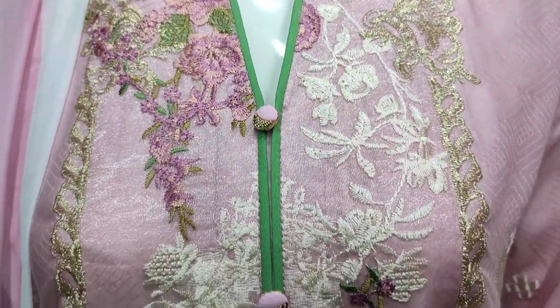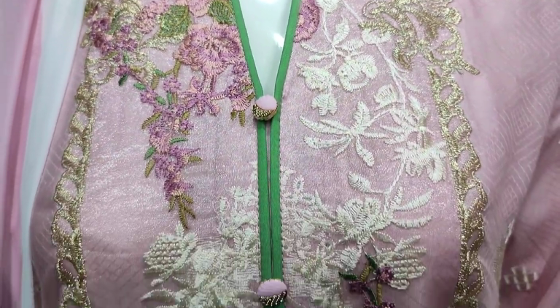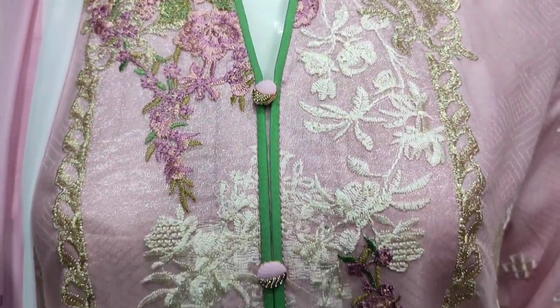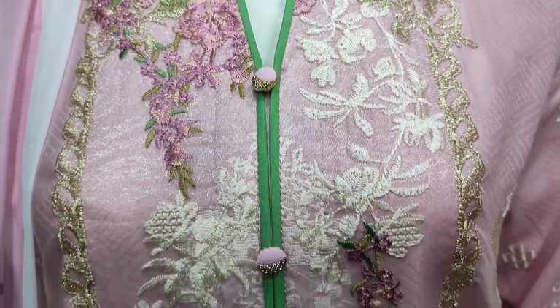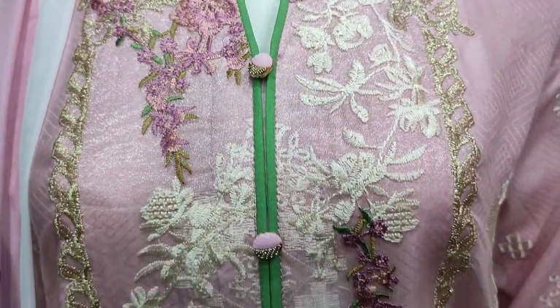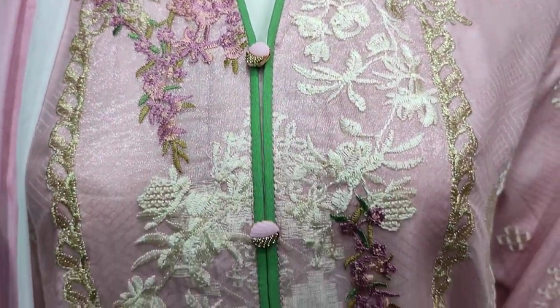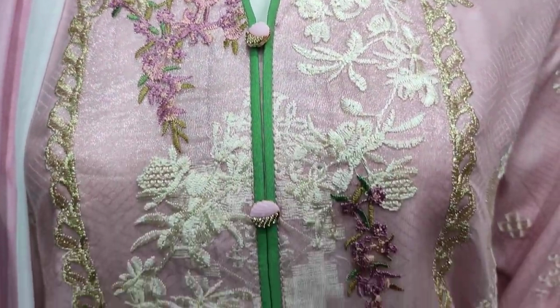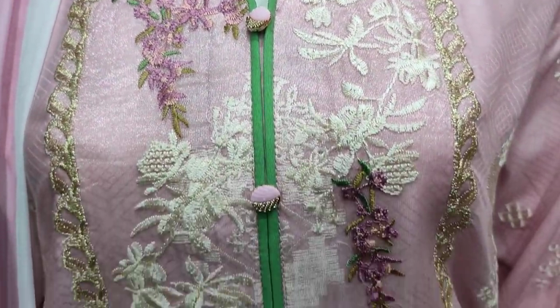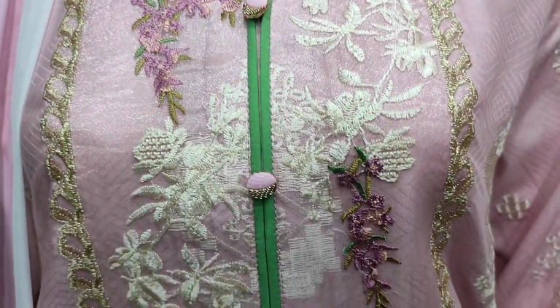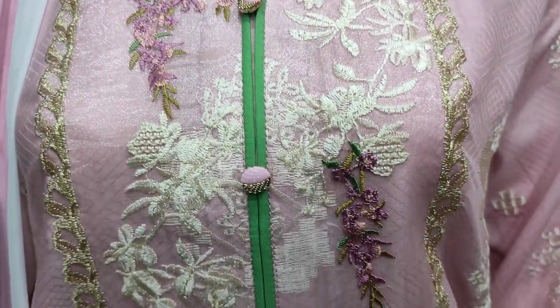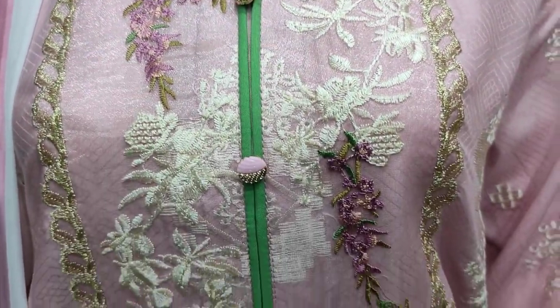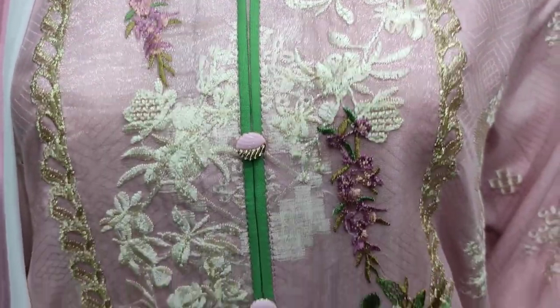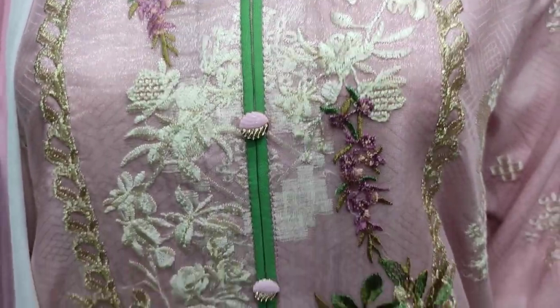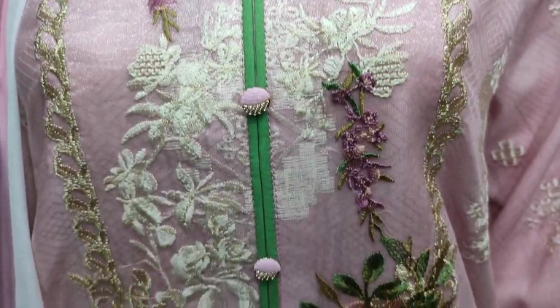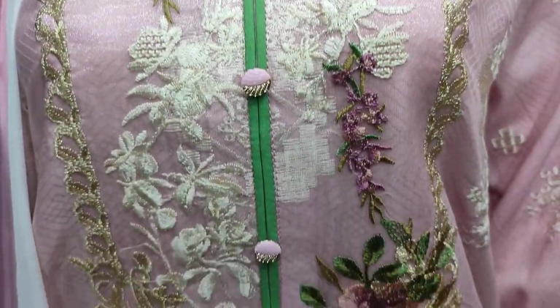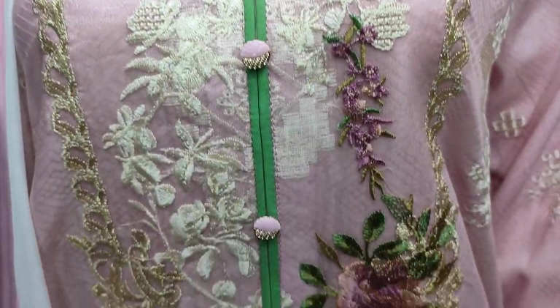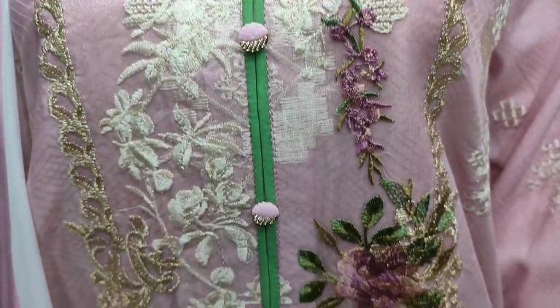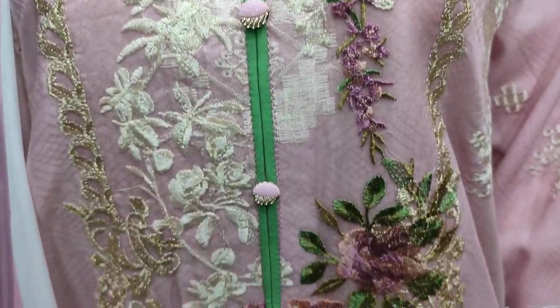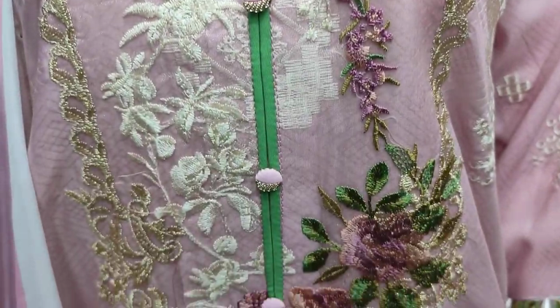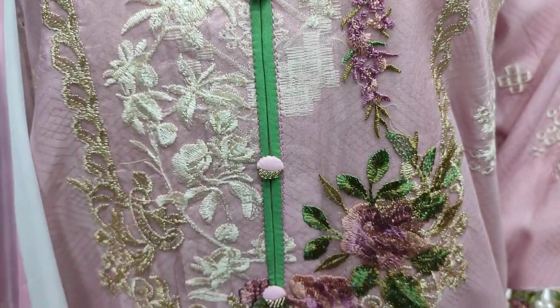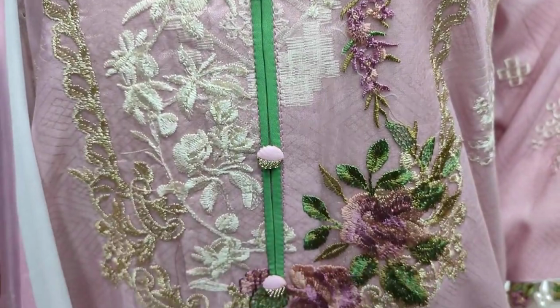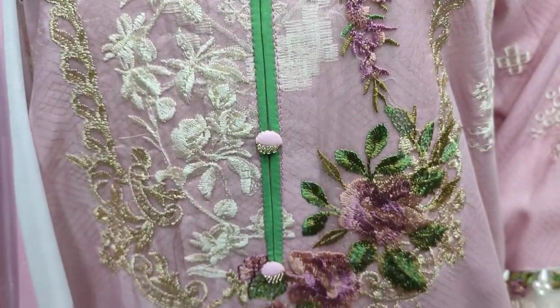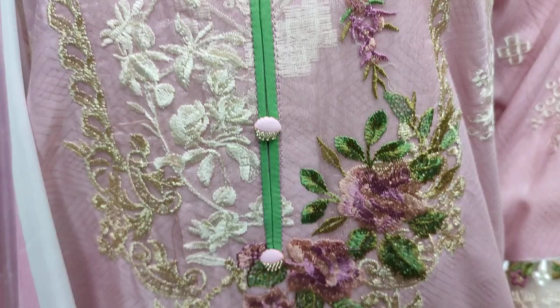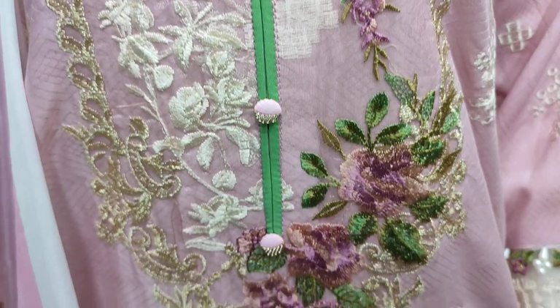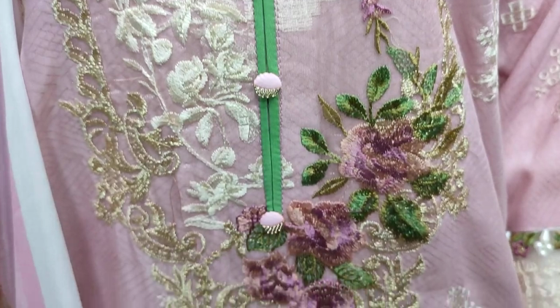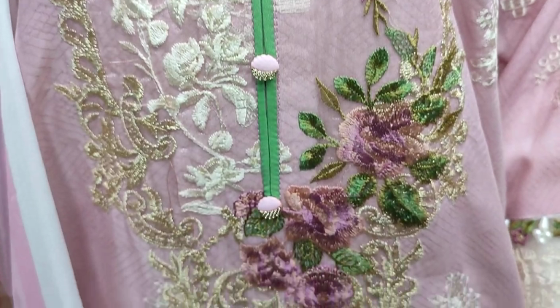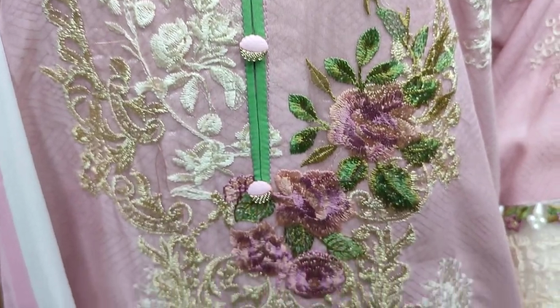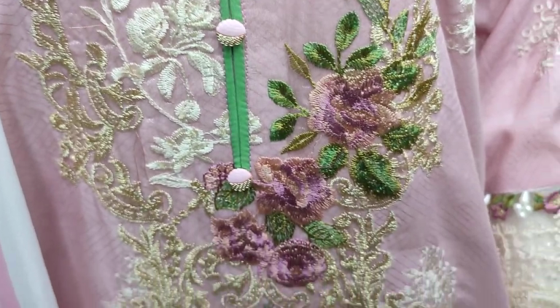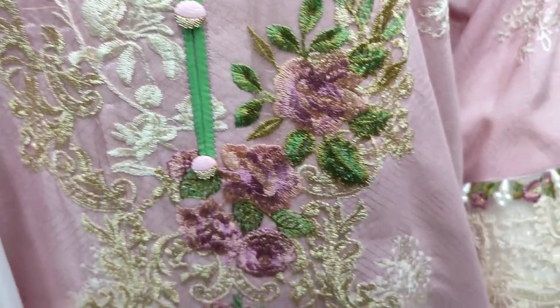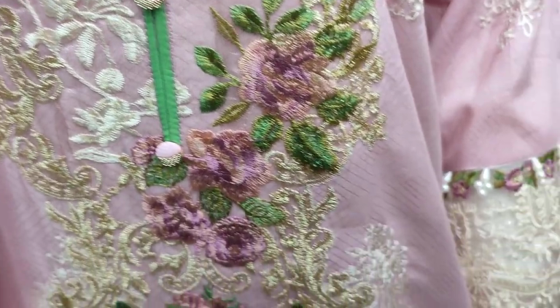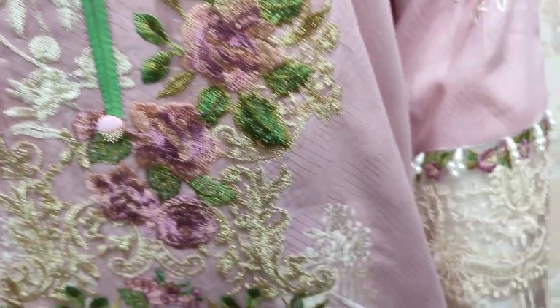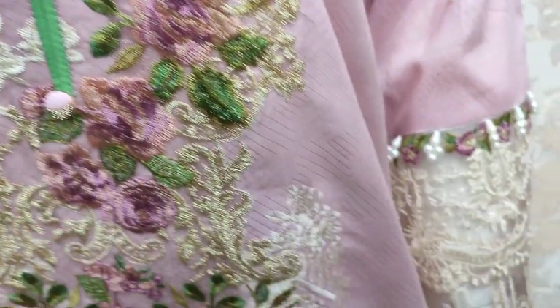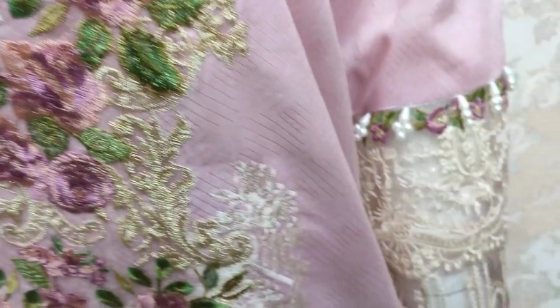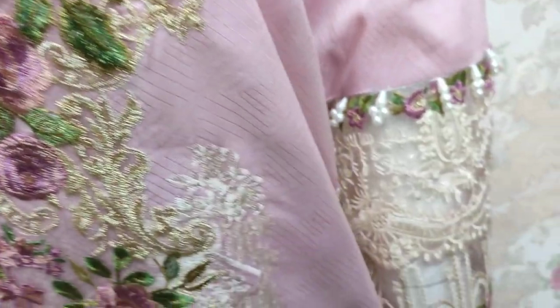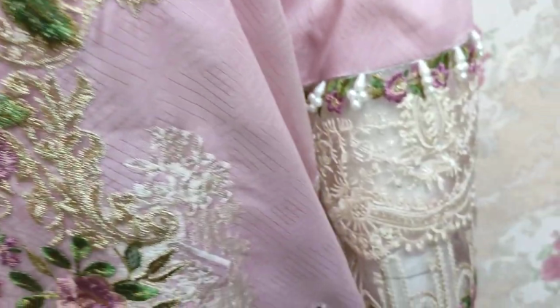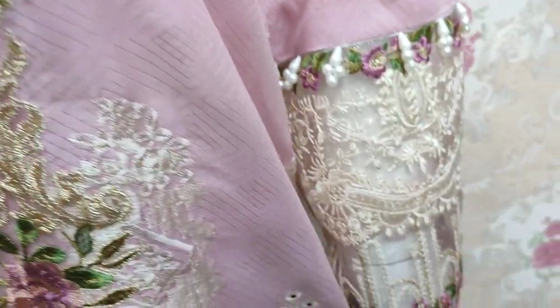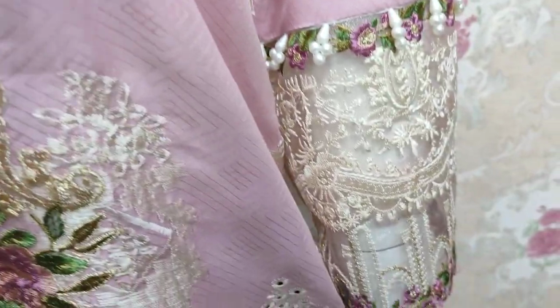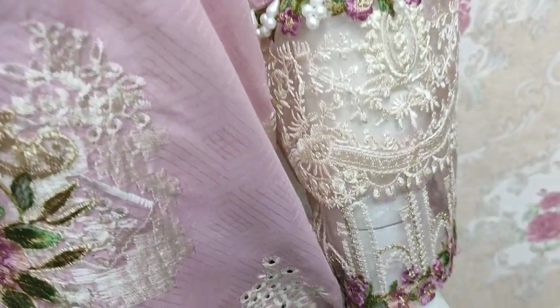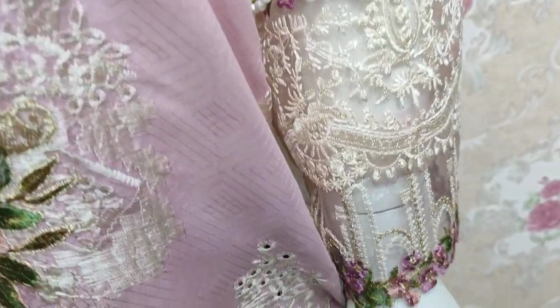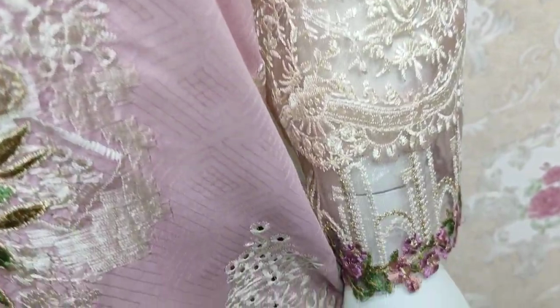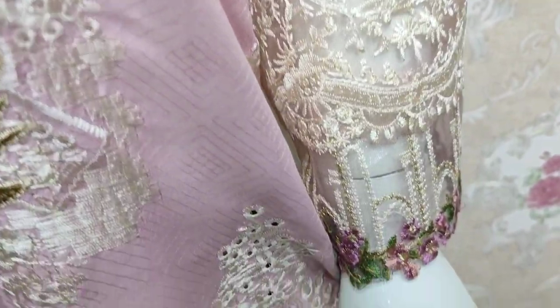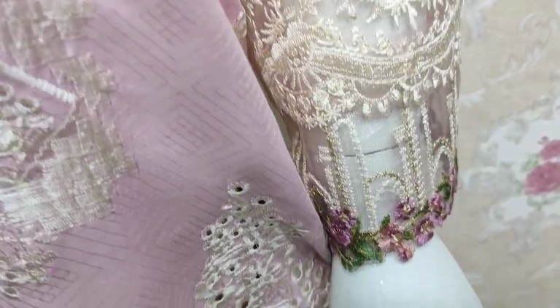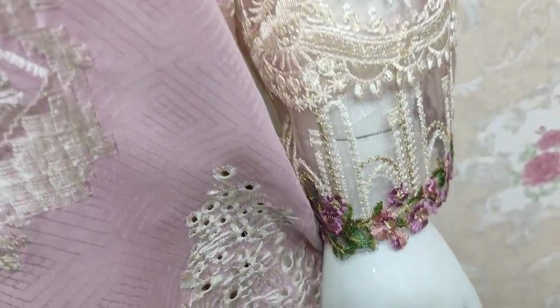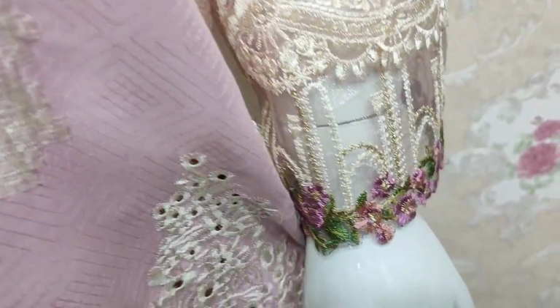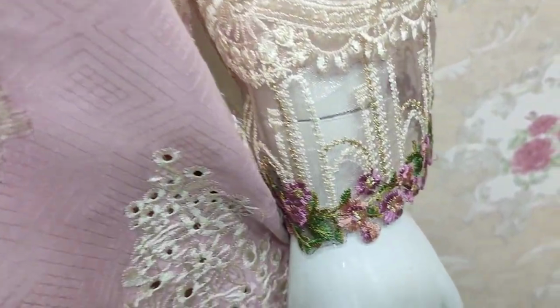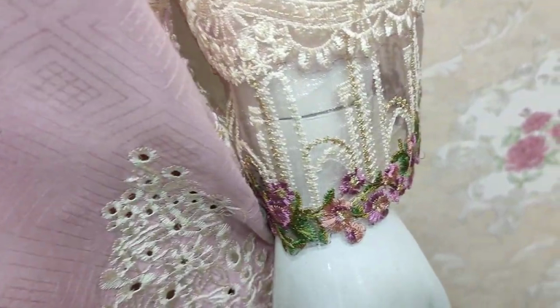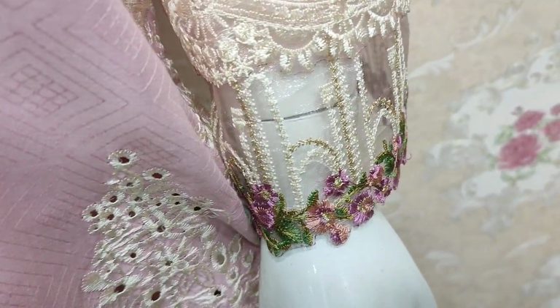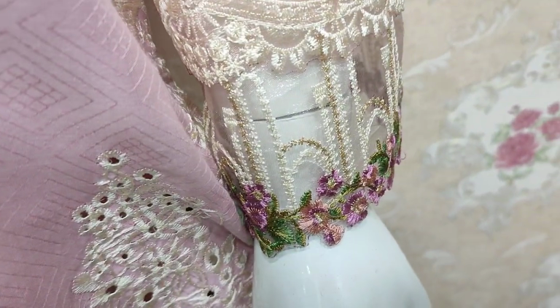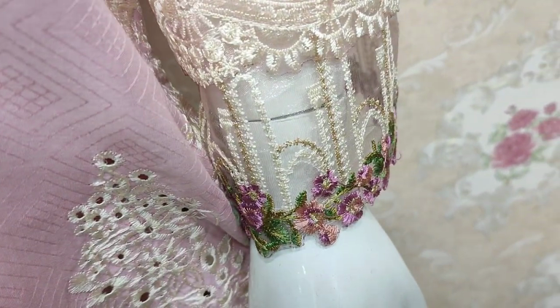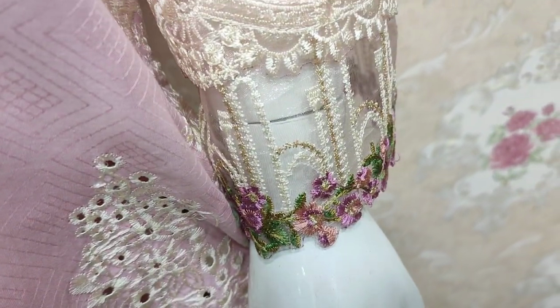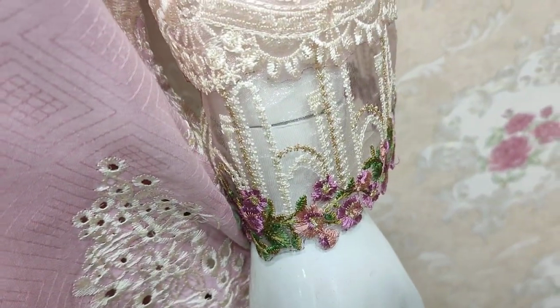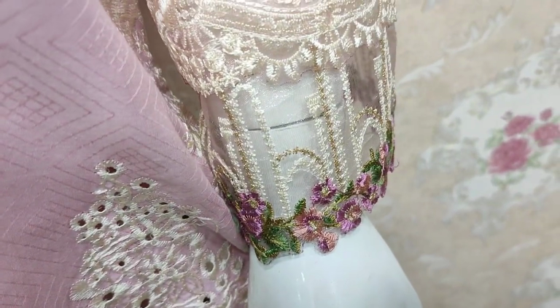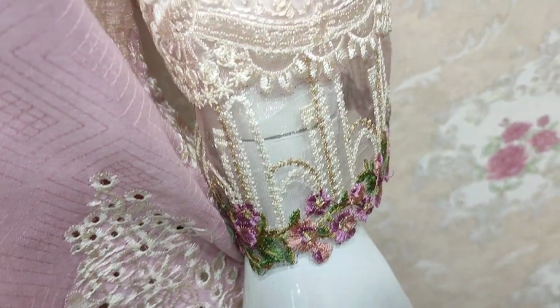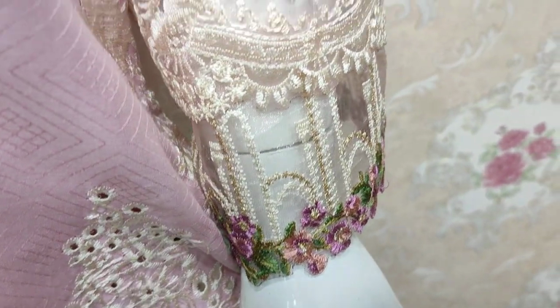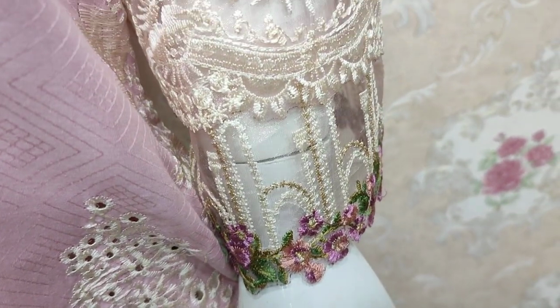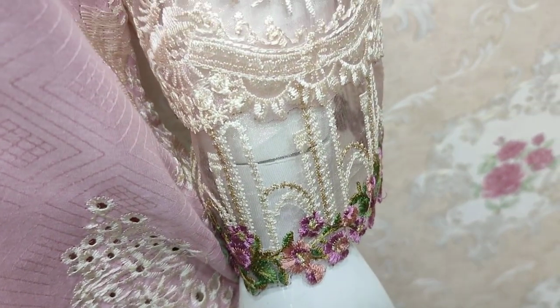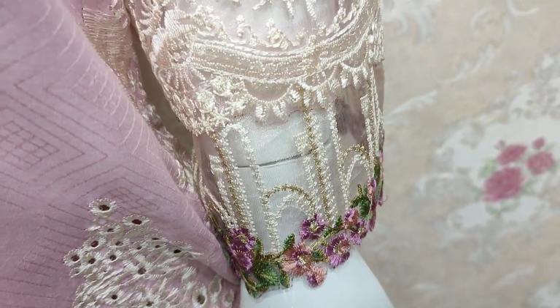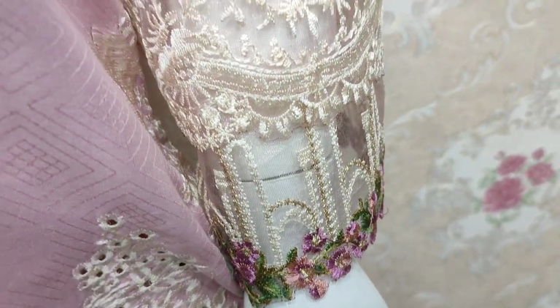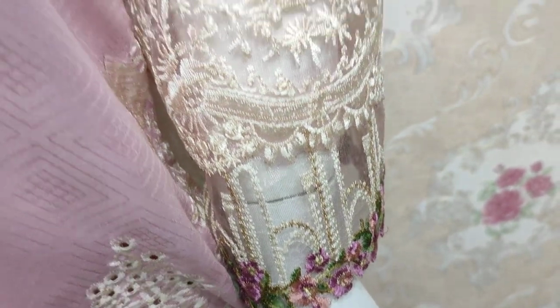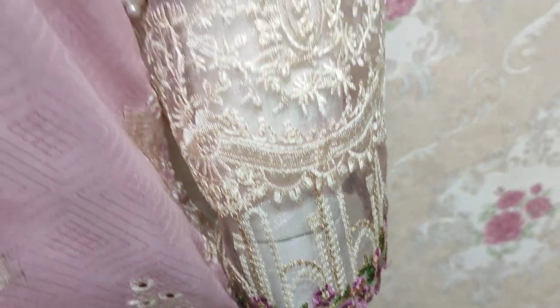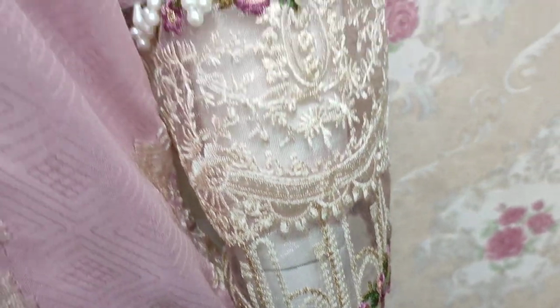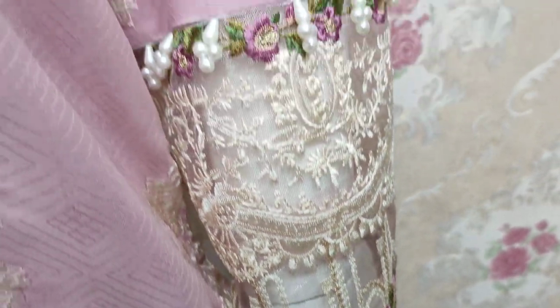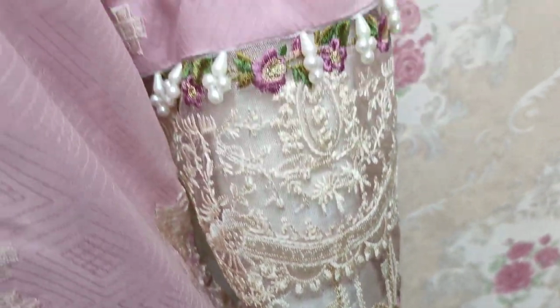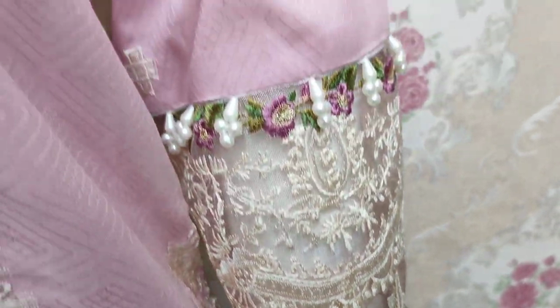Embroidered with the sleeve. Embroidered sleeves.